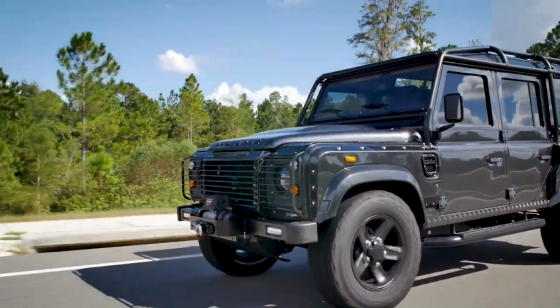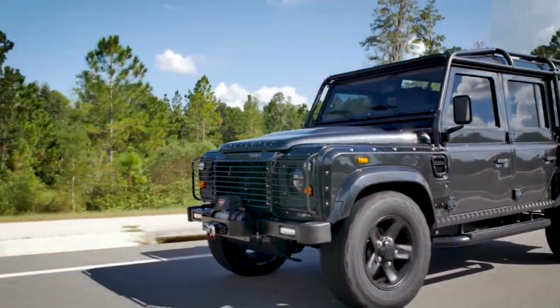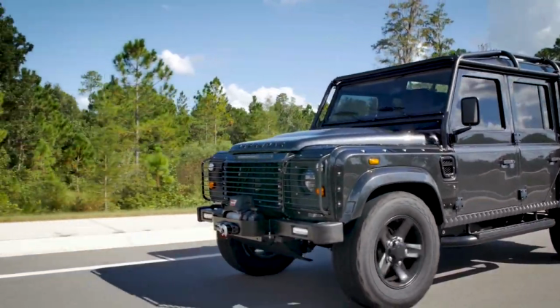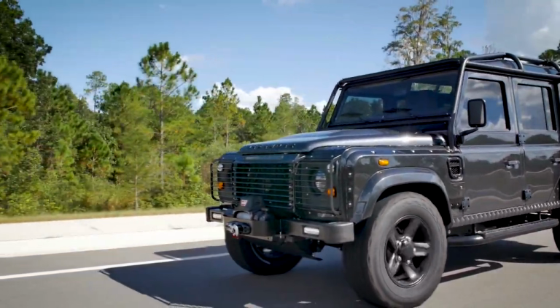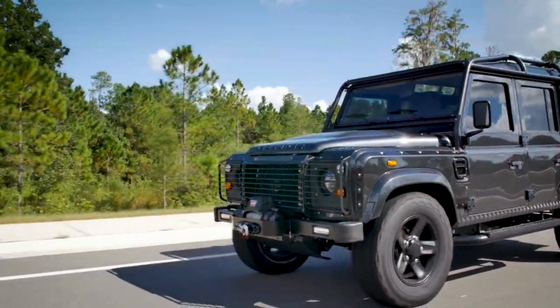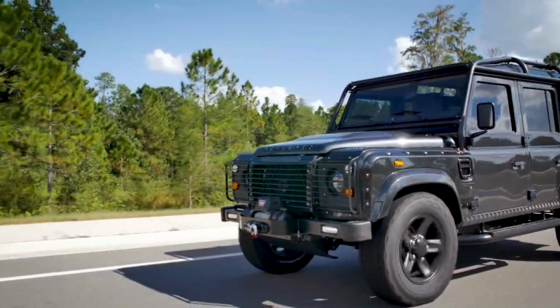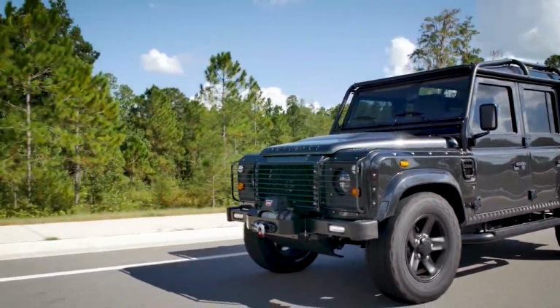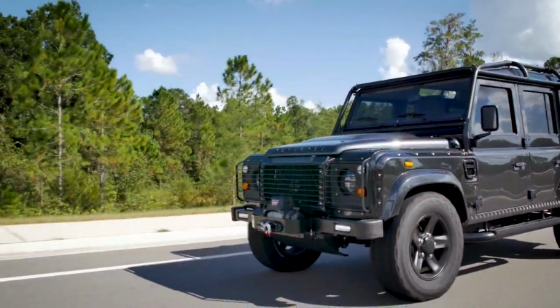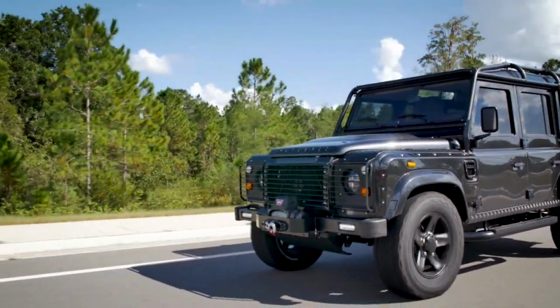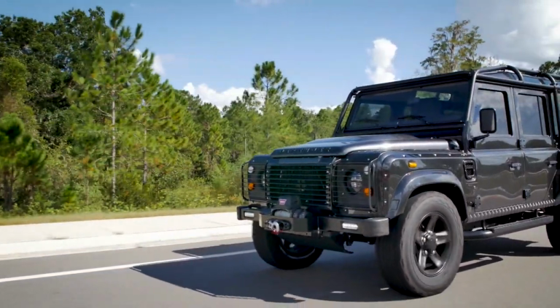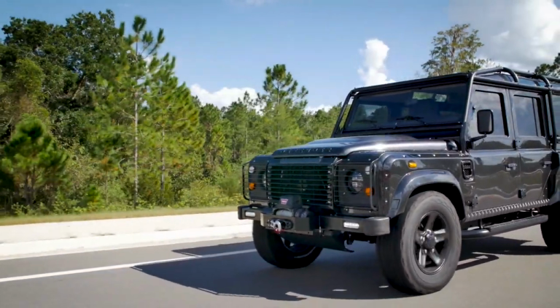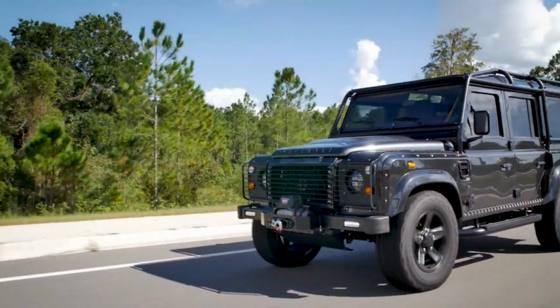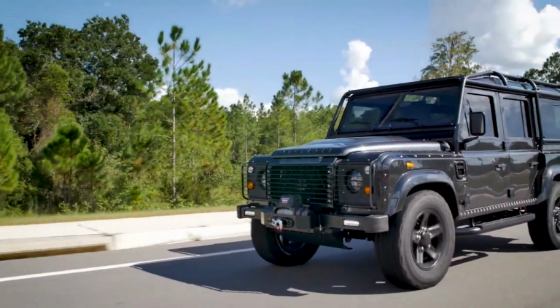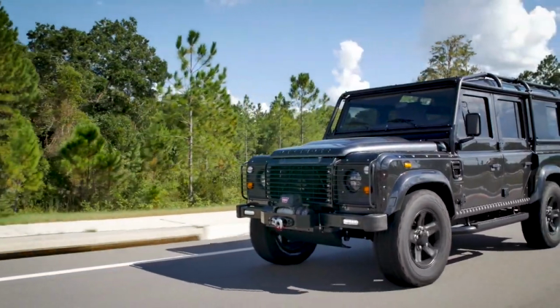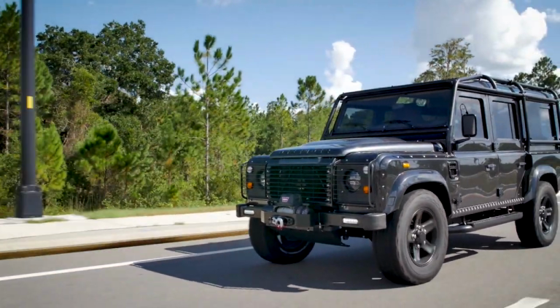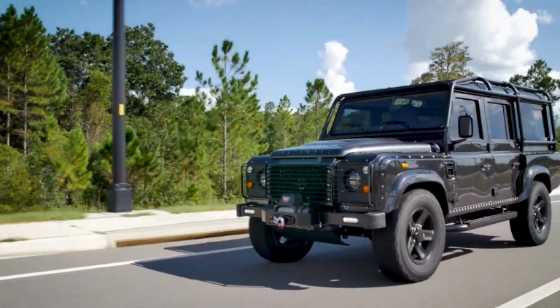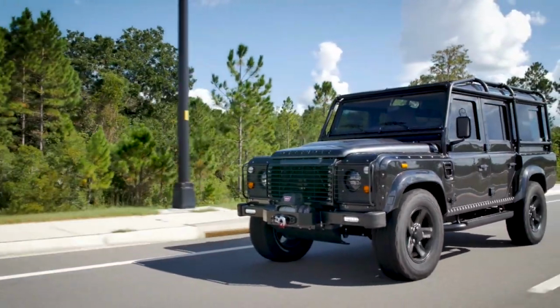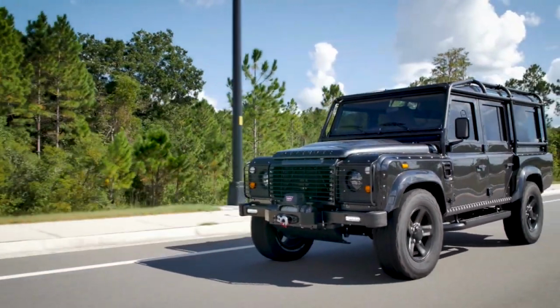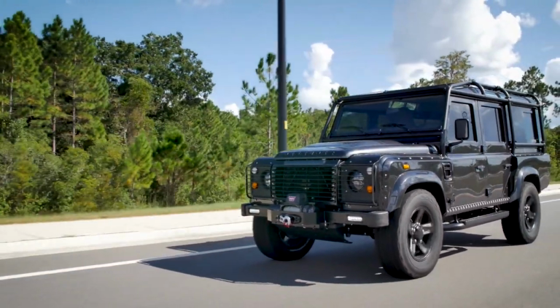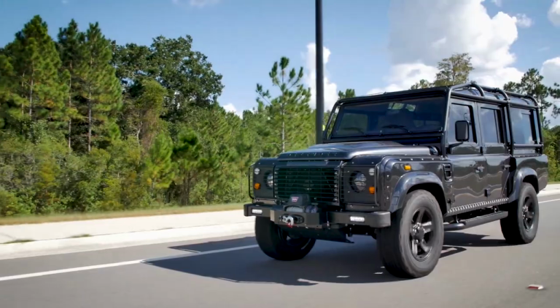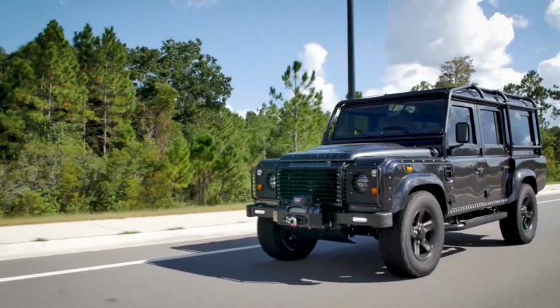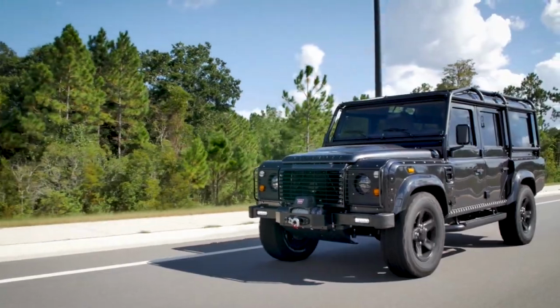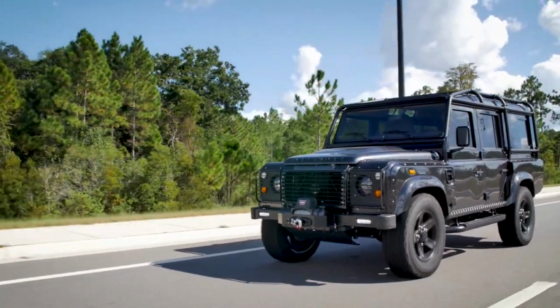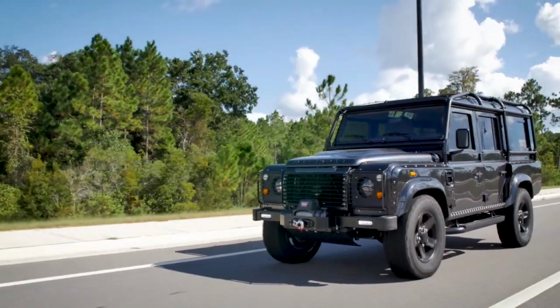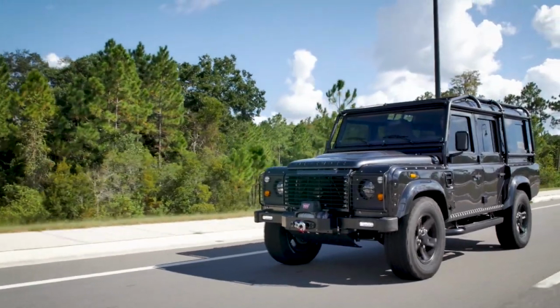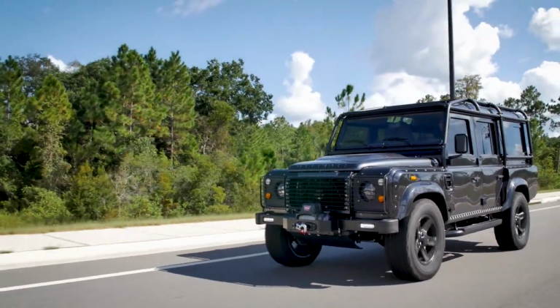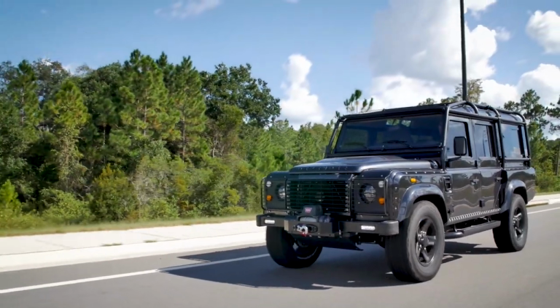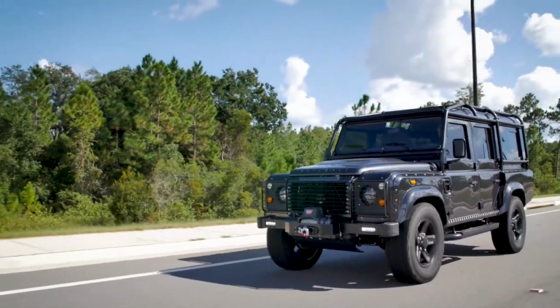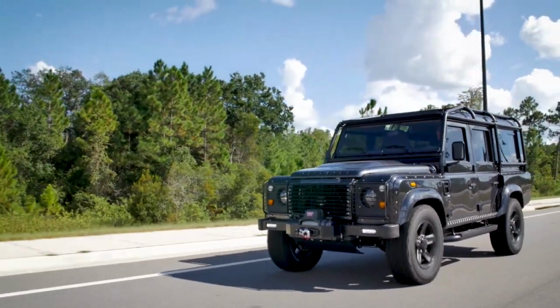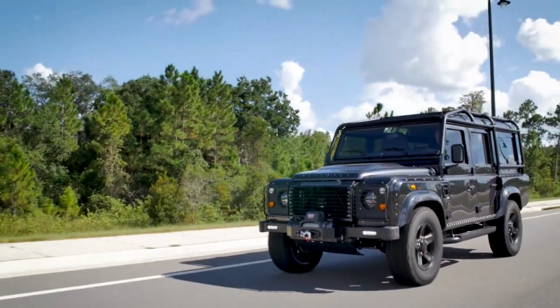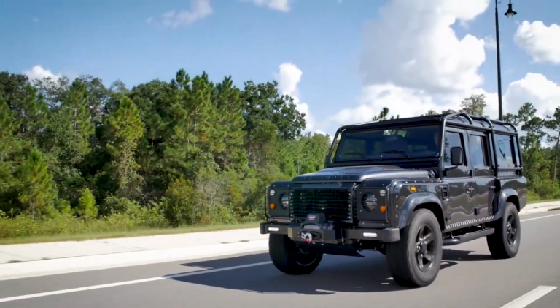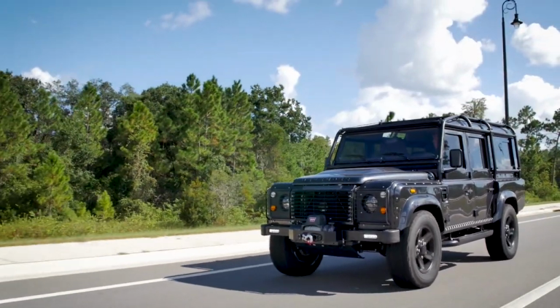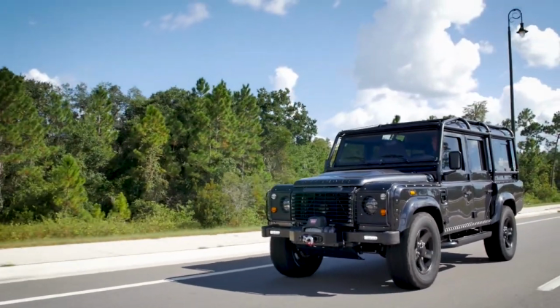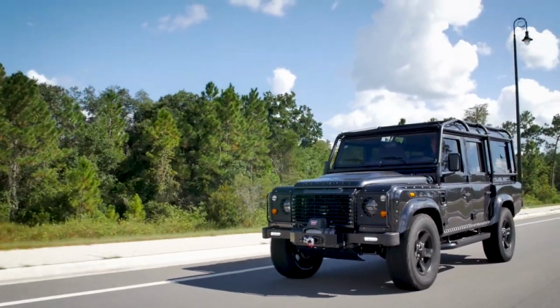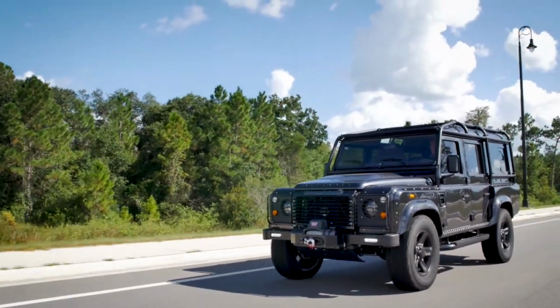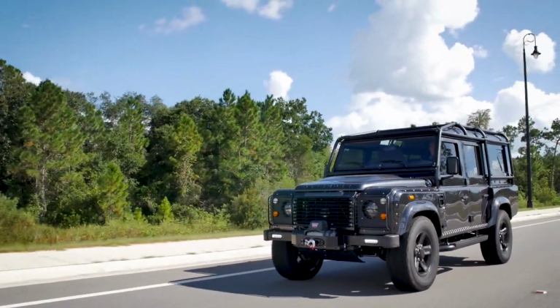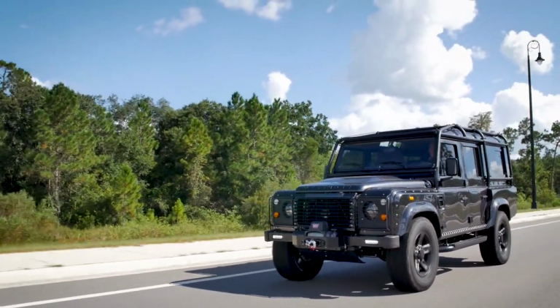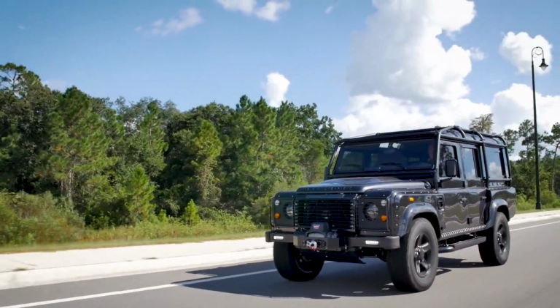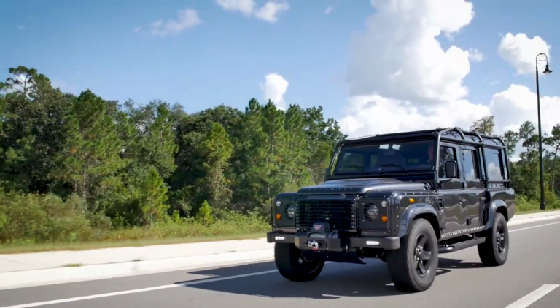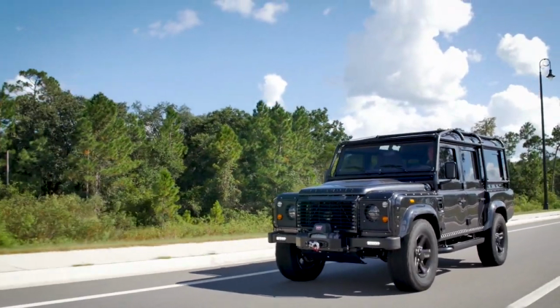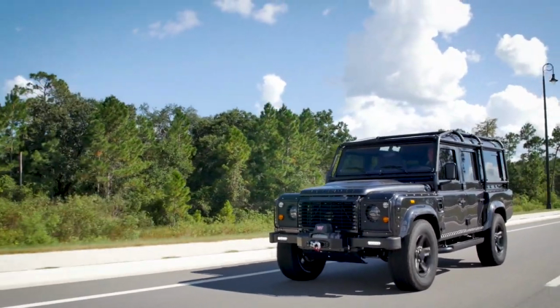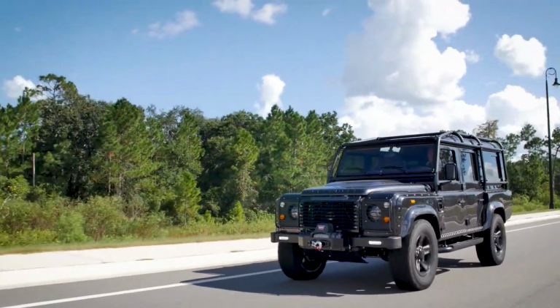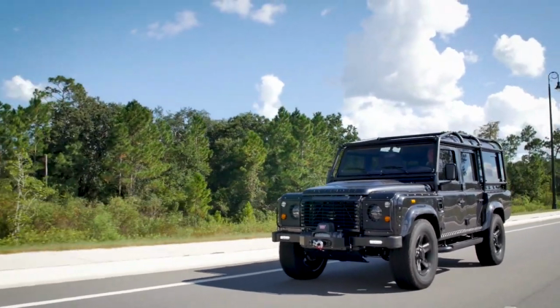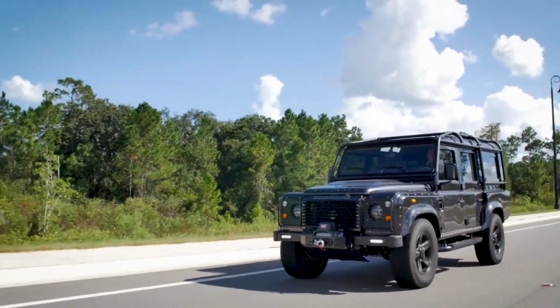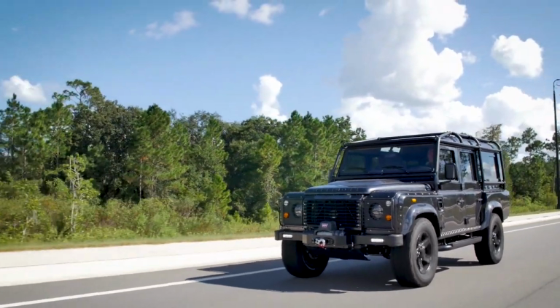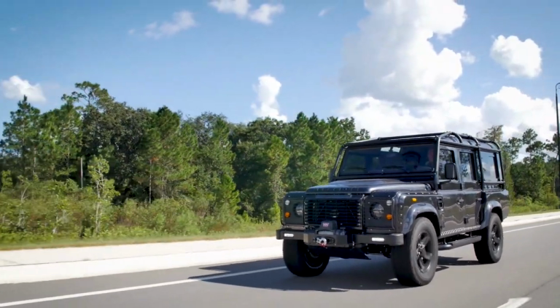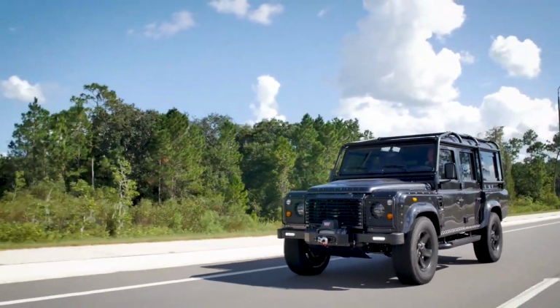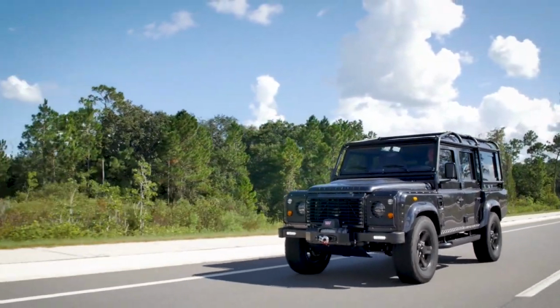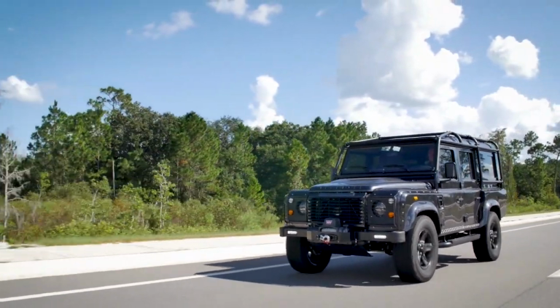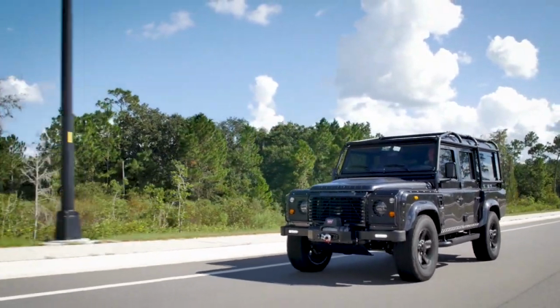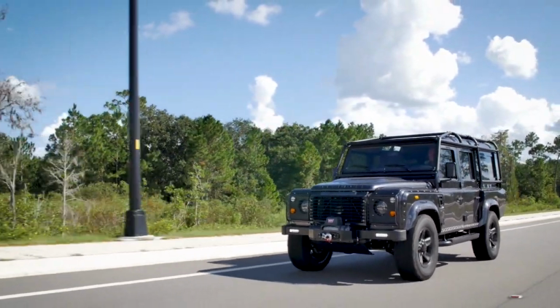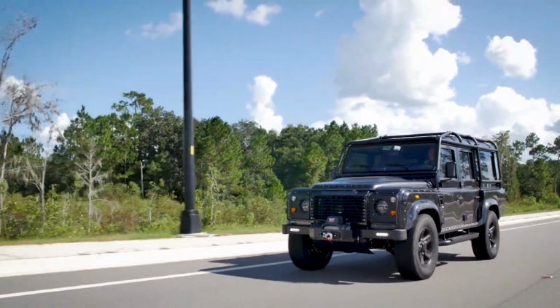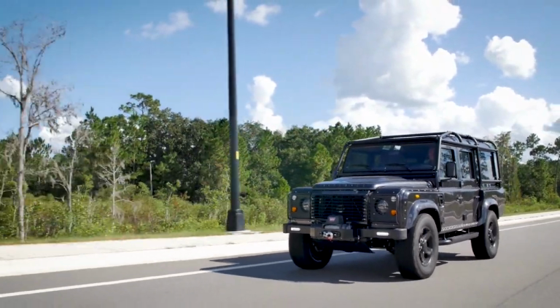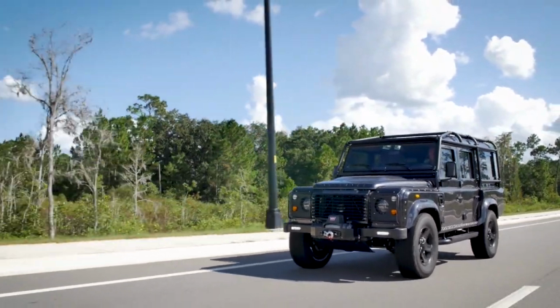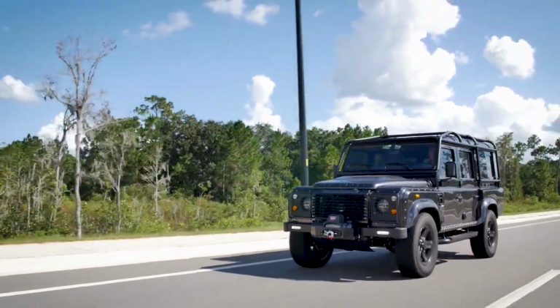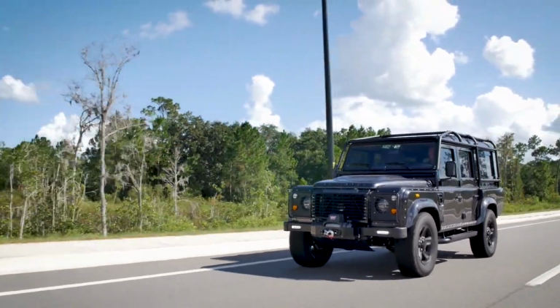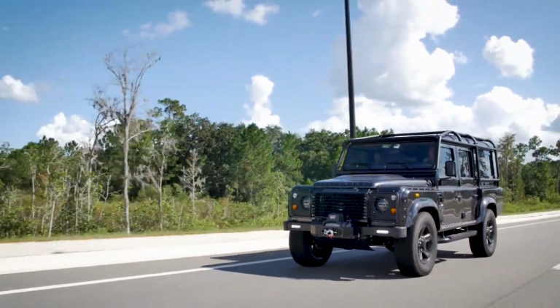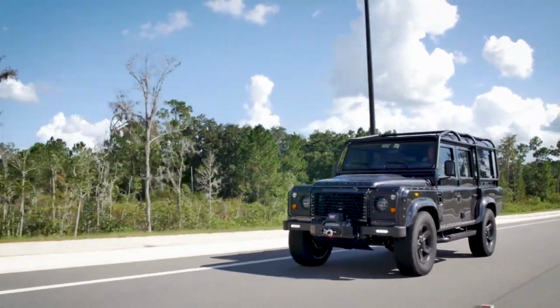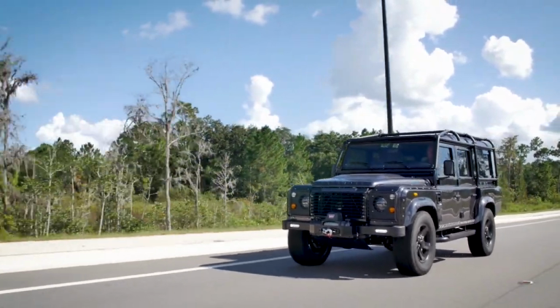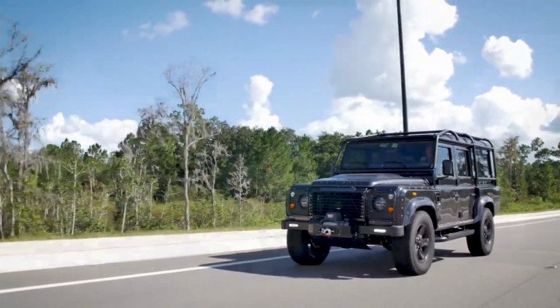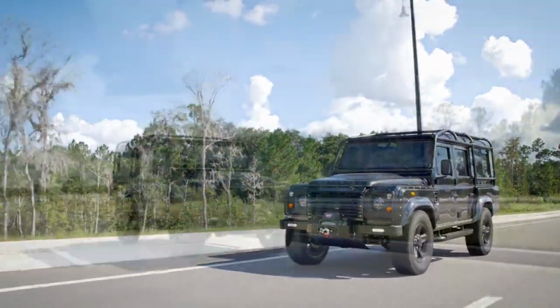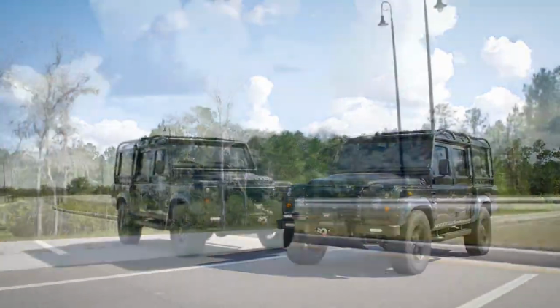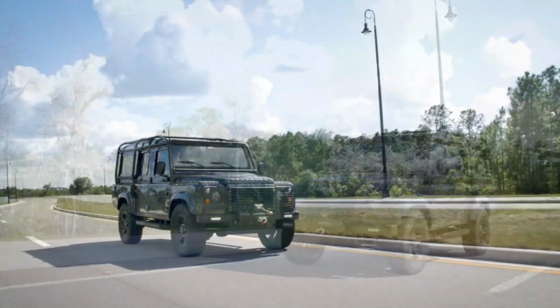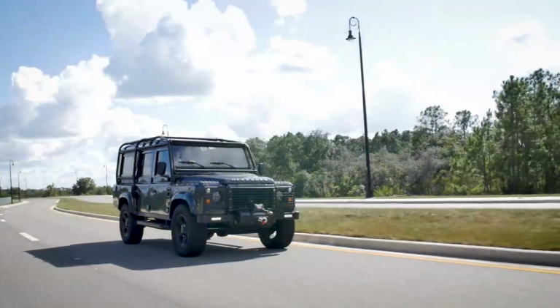Paired with the 565 horsepower LS3, the performance definitely matches the aggressive look this truck has.